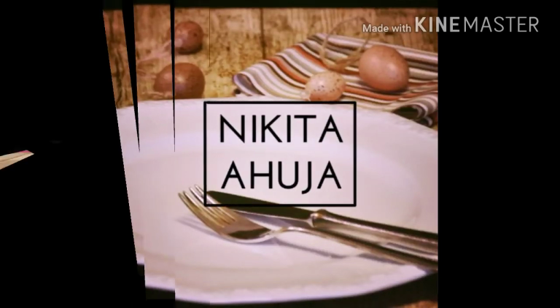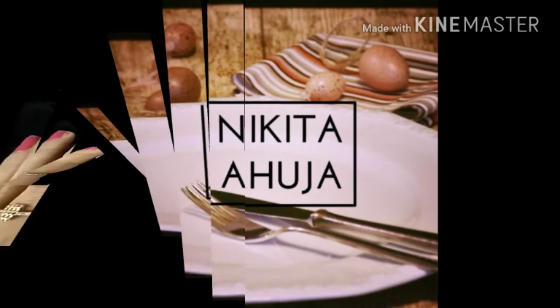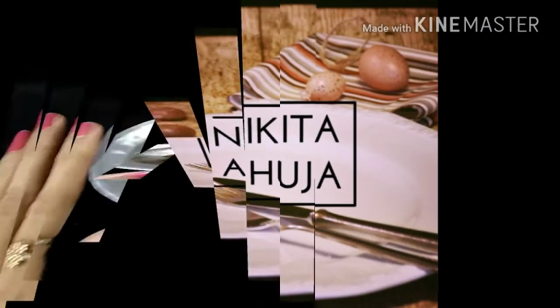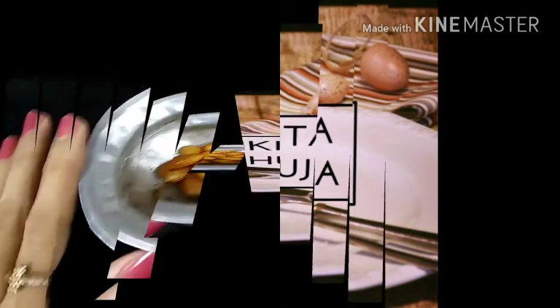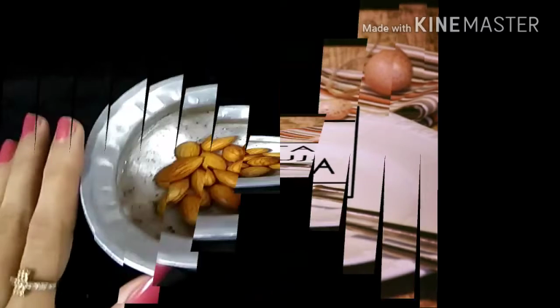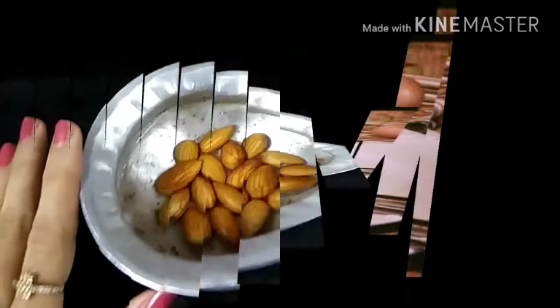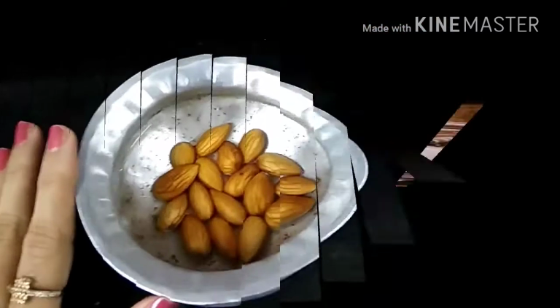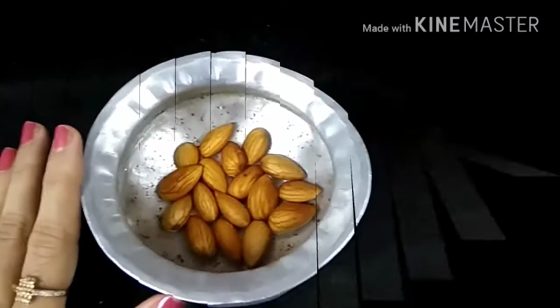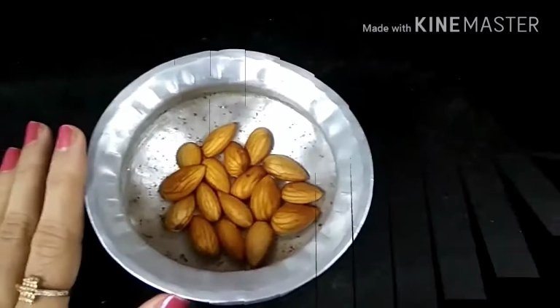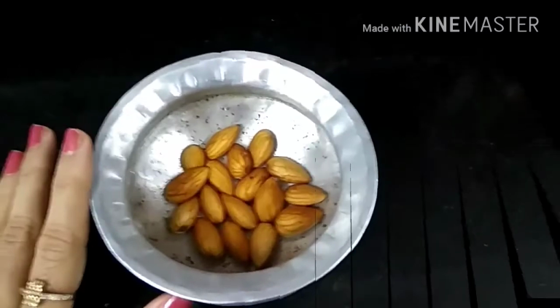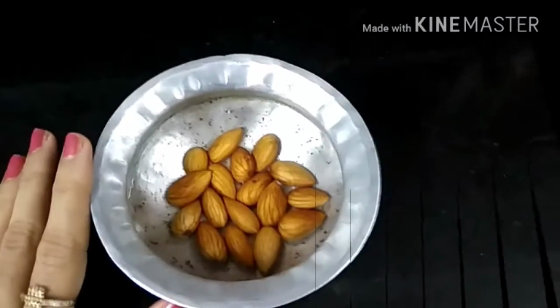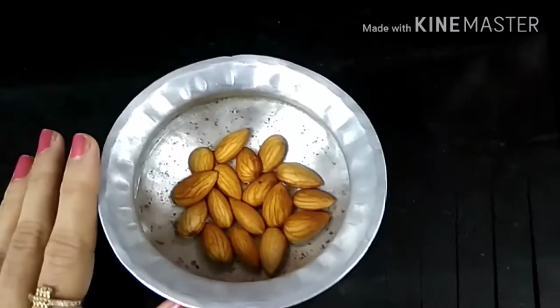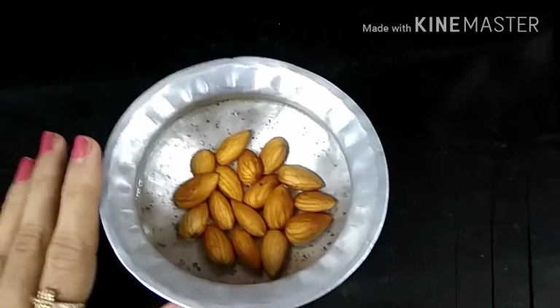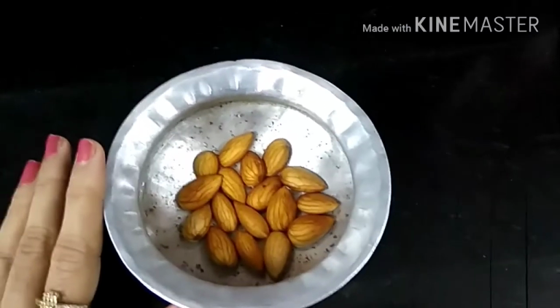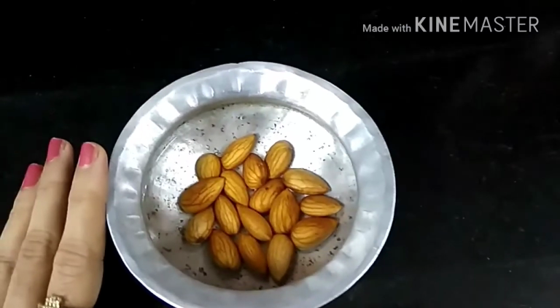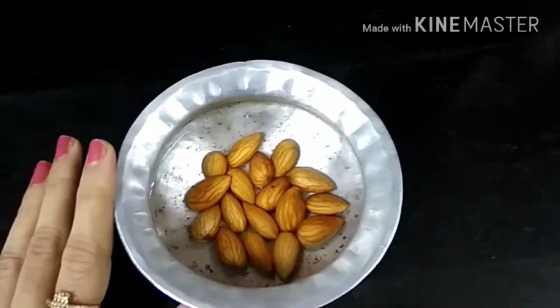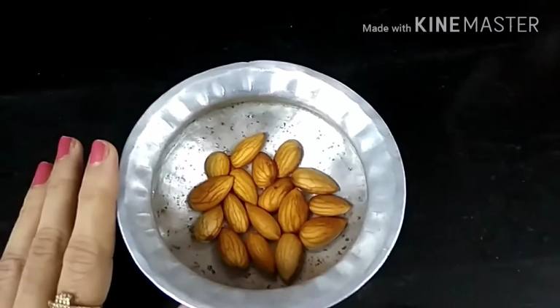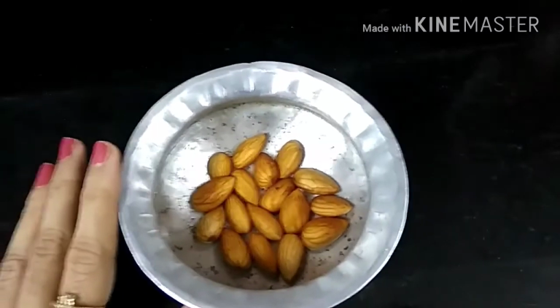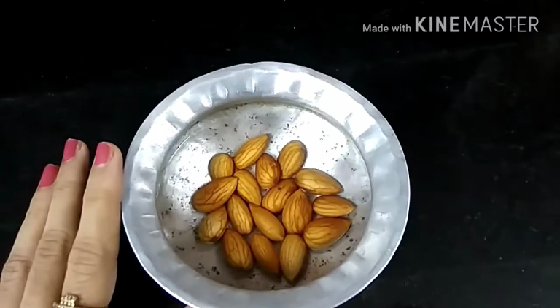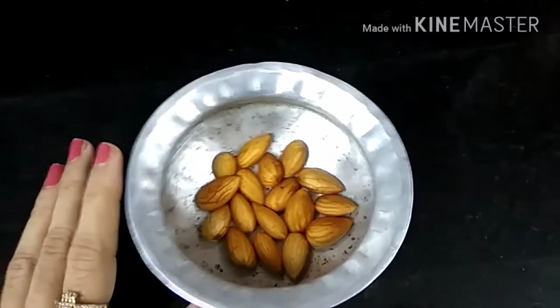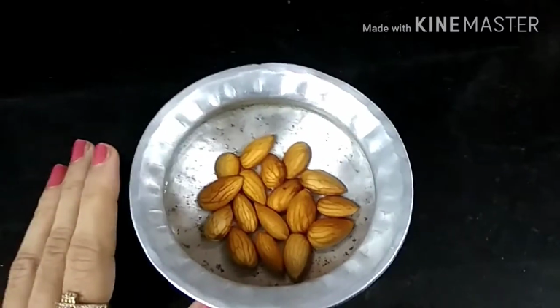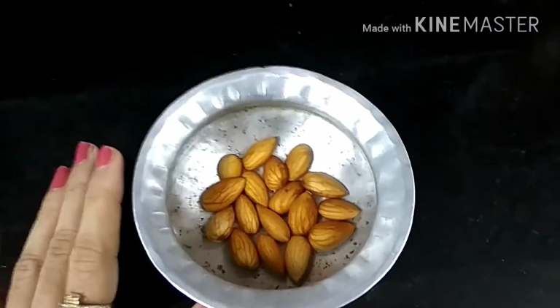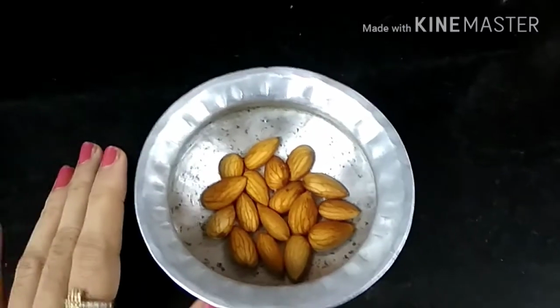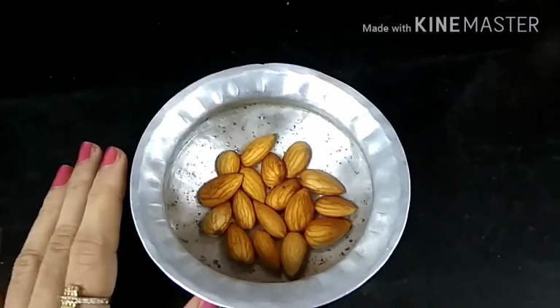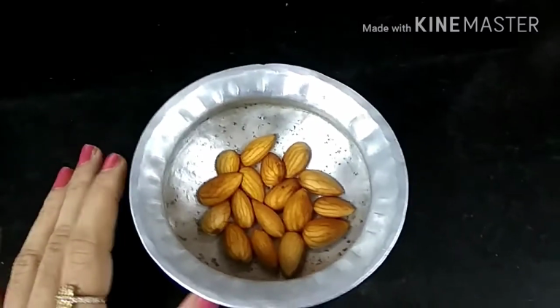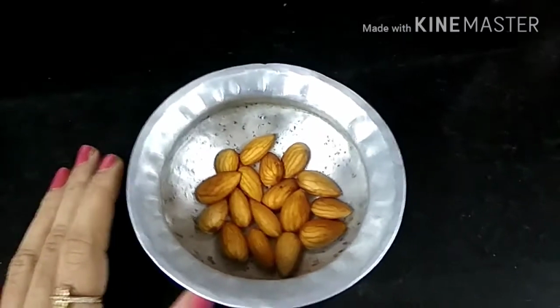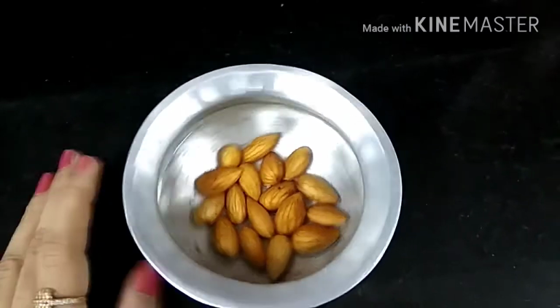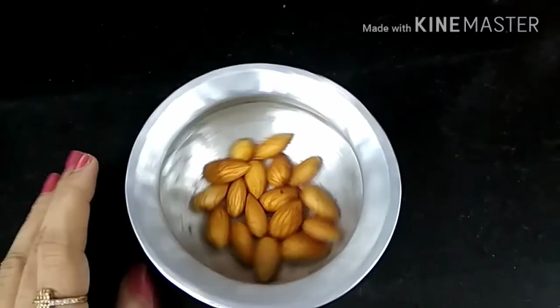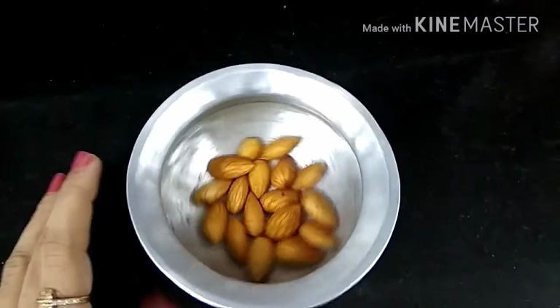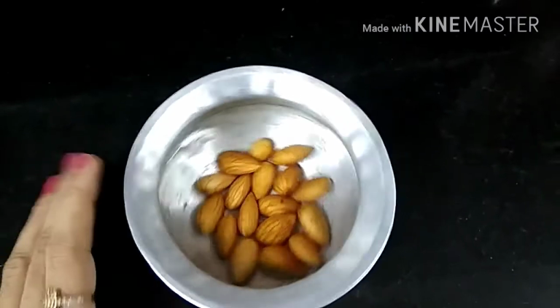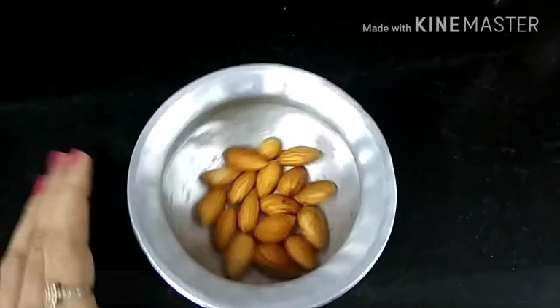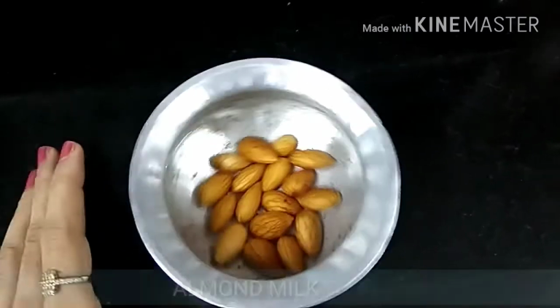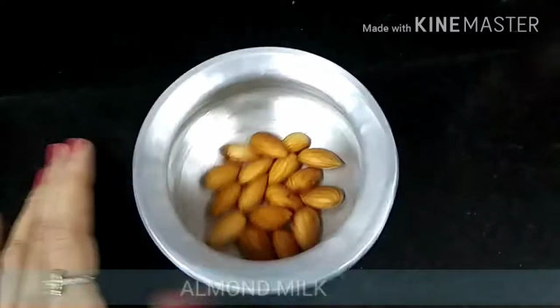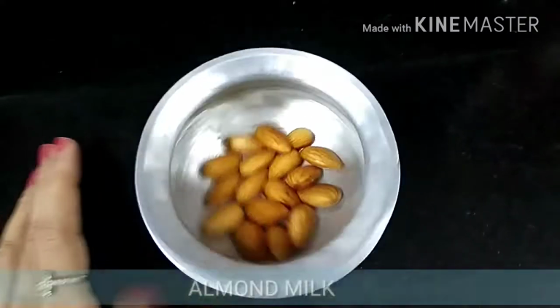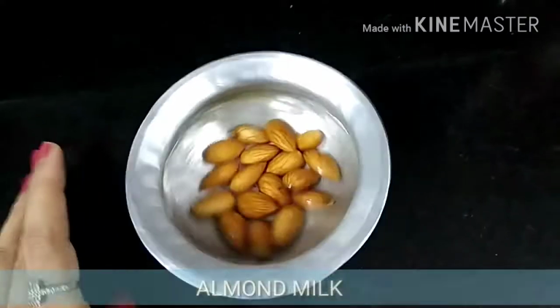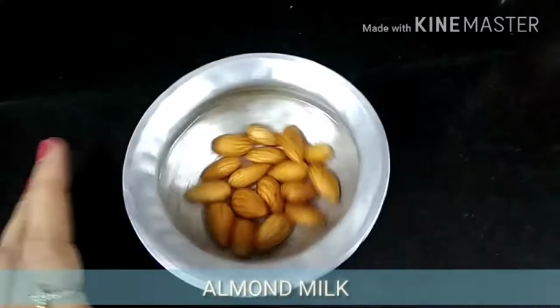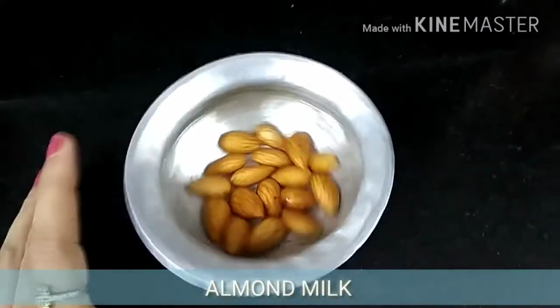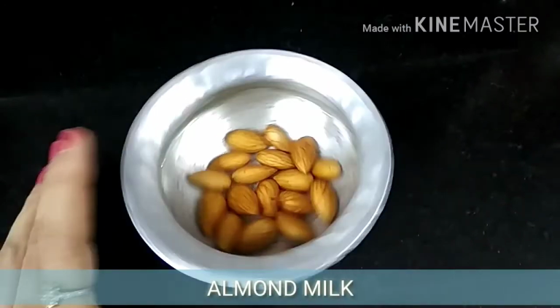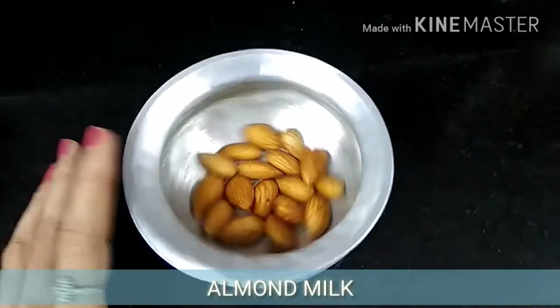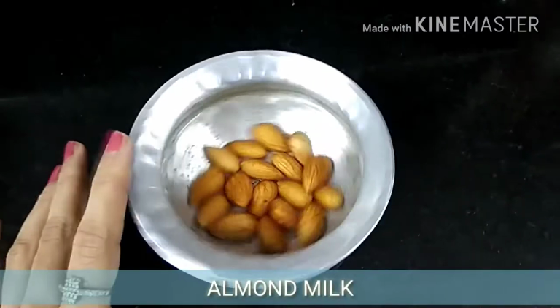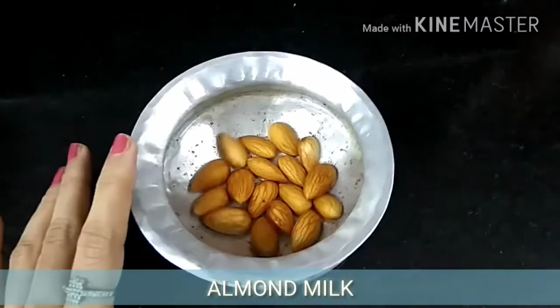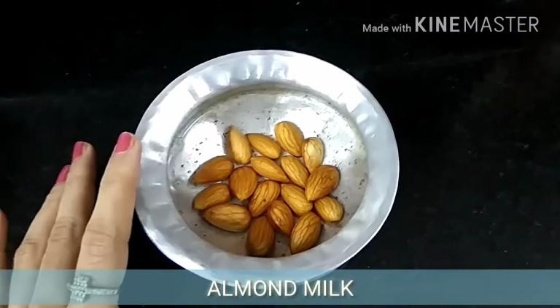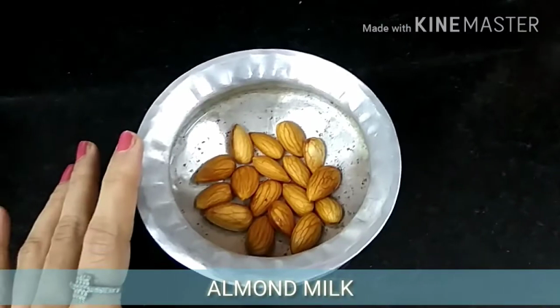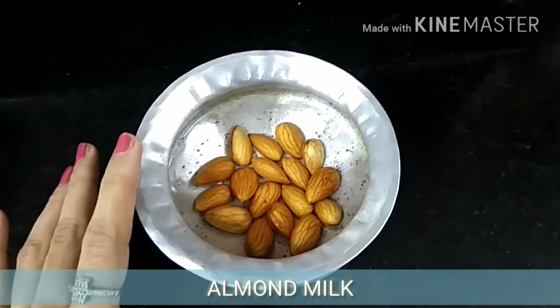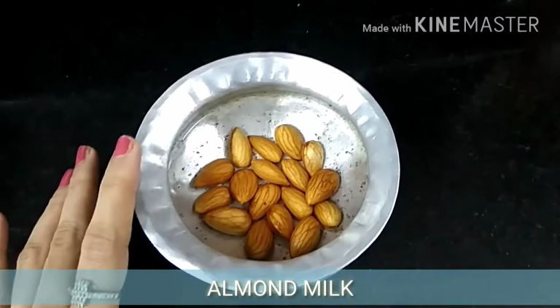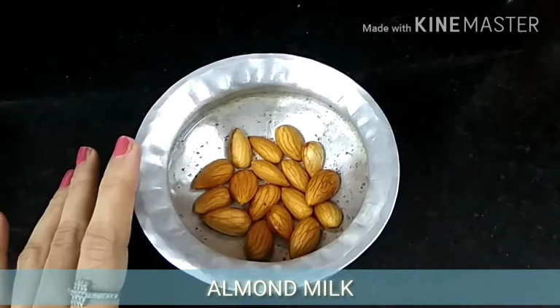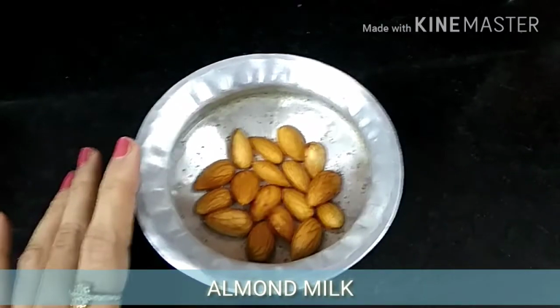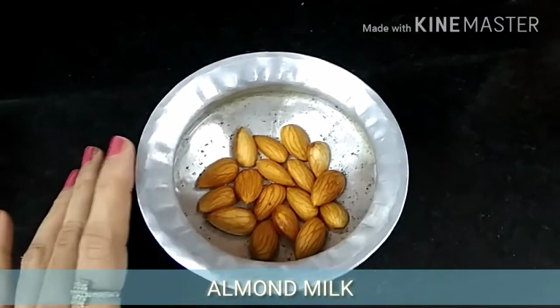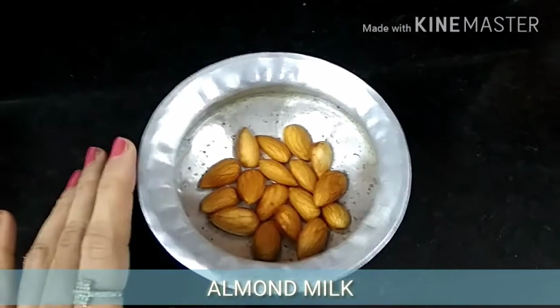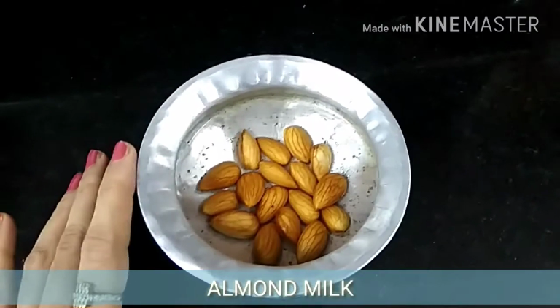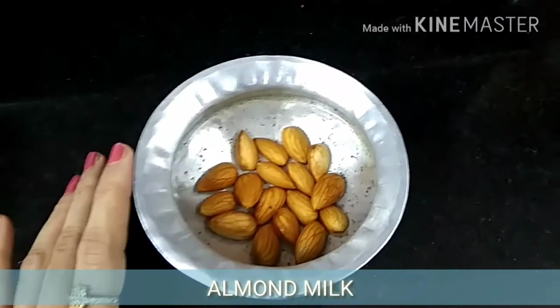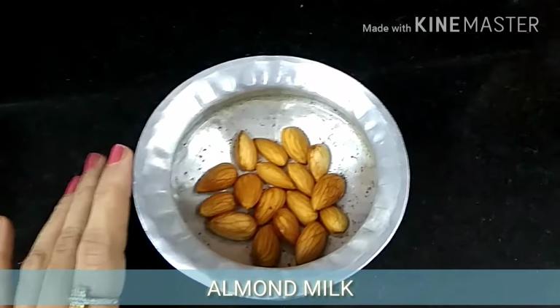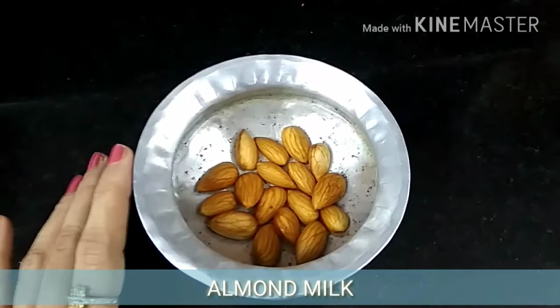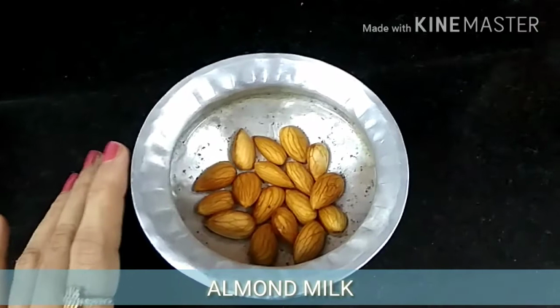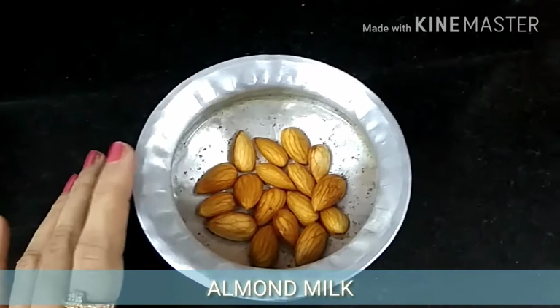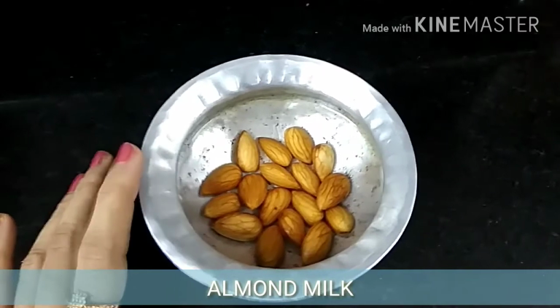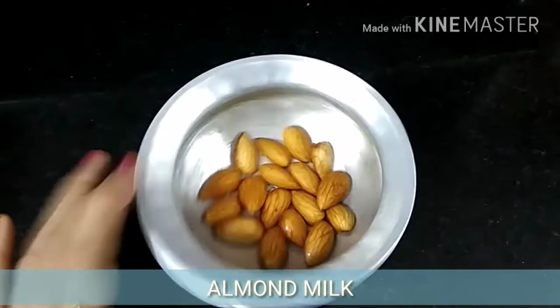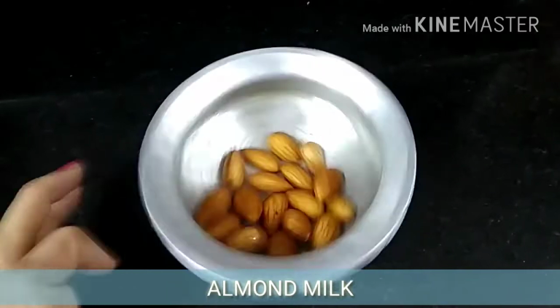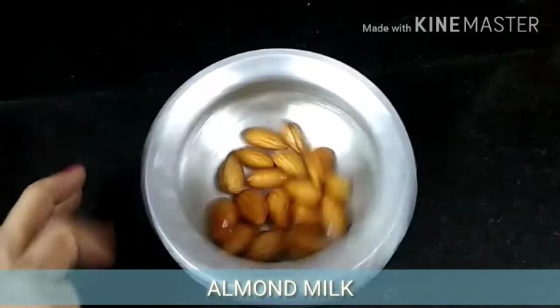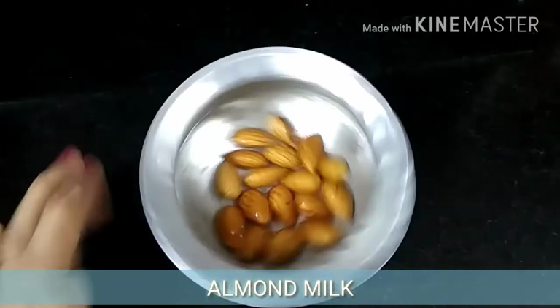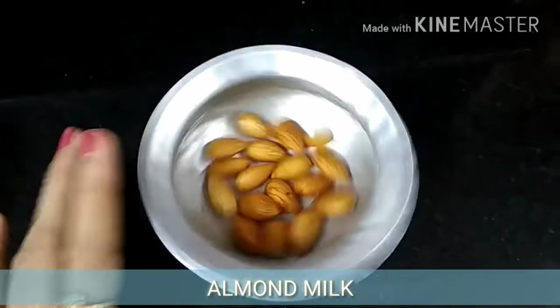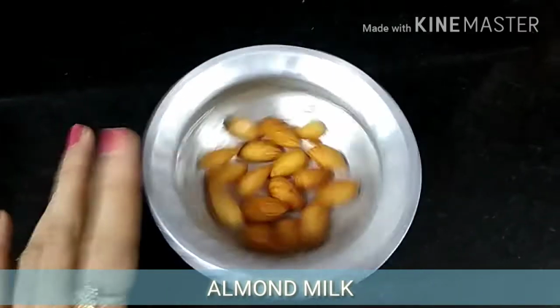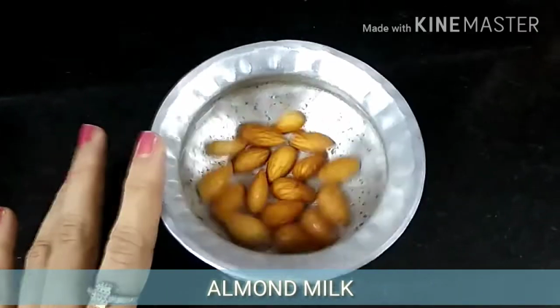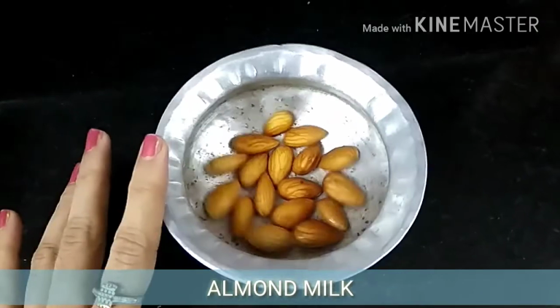Hello and welcome back to my channel. I am Nikita. Today we are going to make the recipe of almond milk.